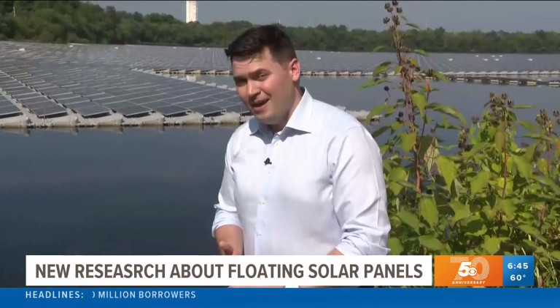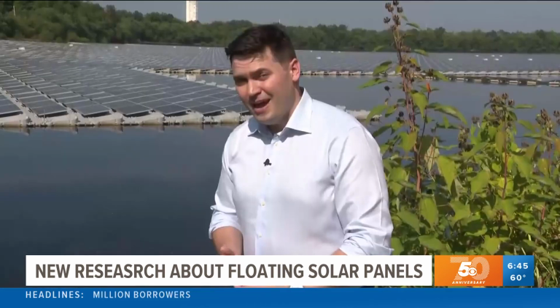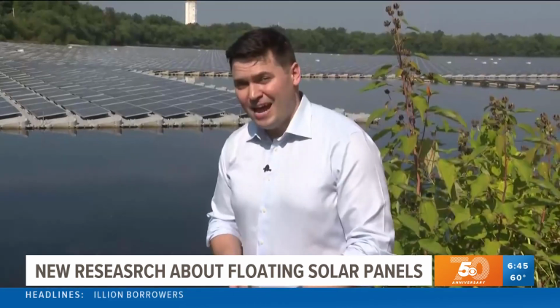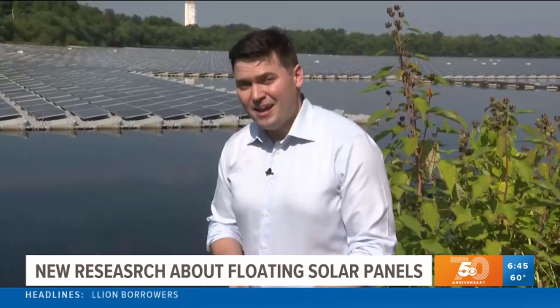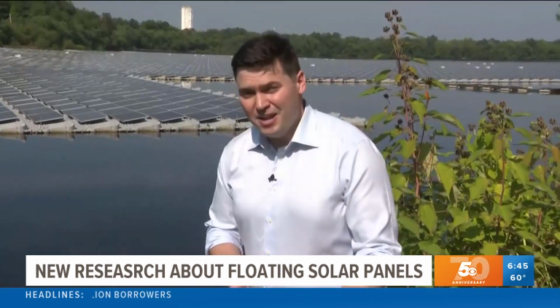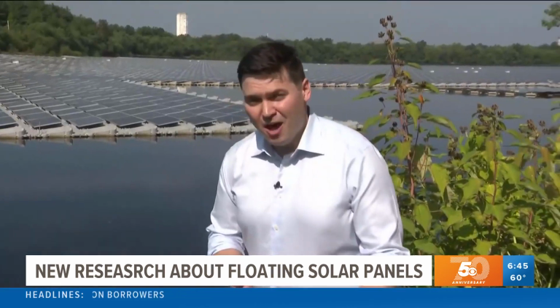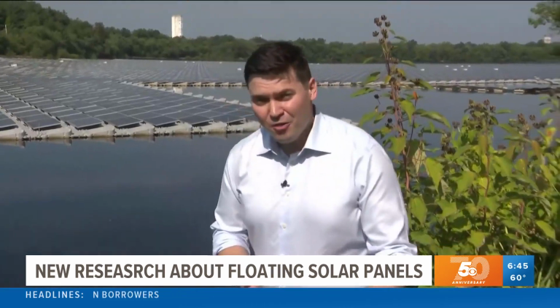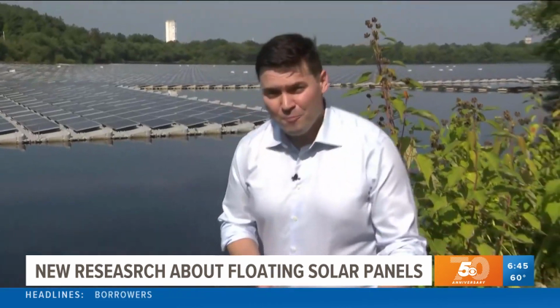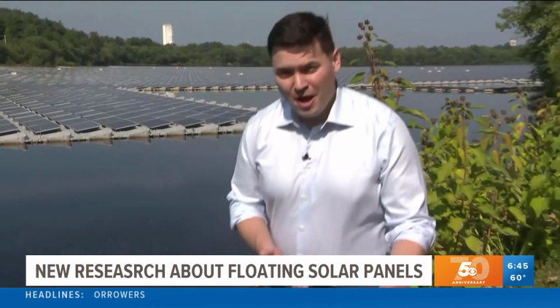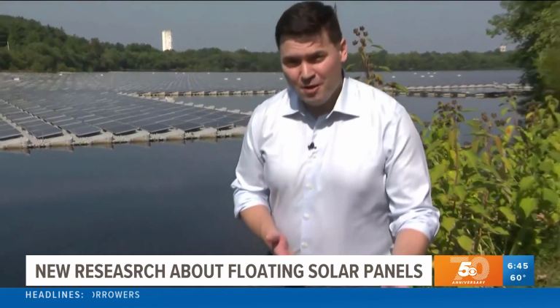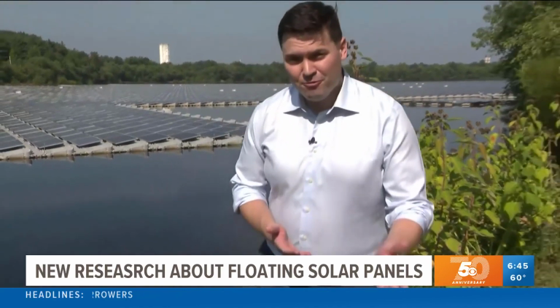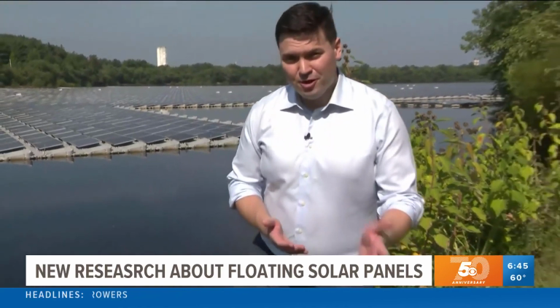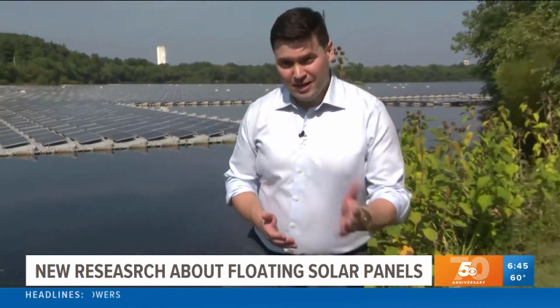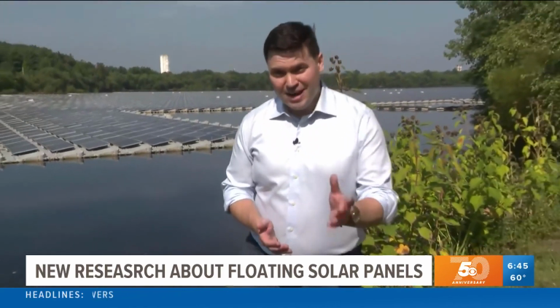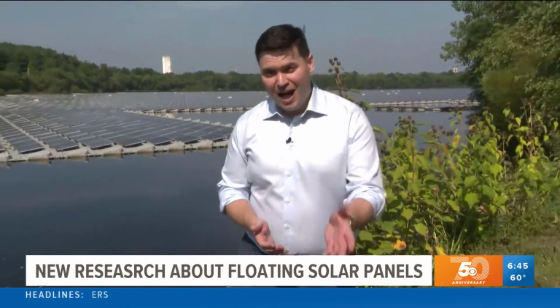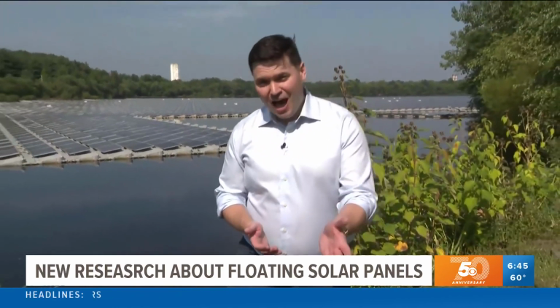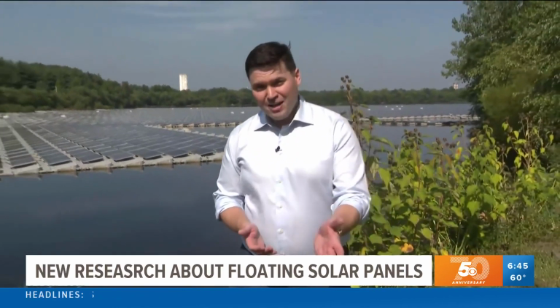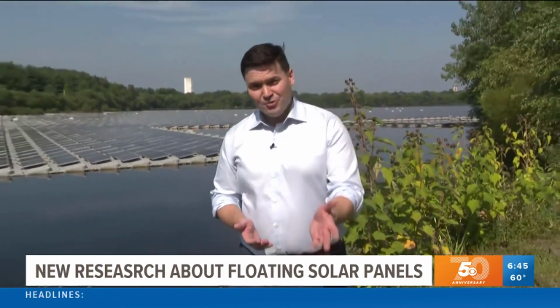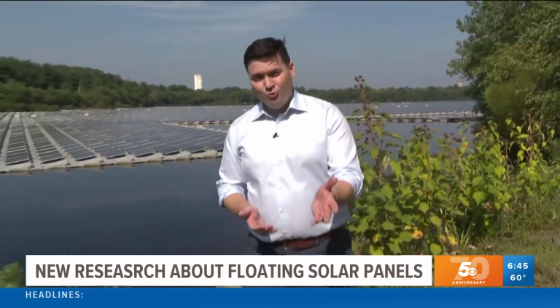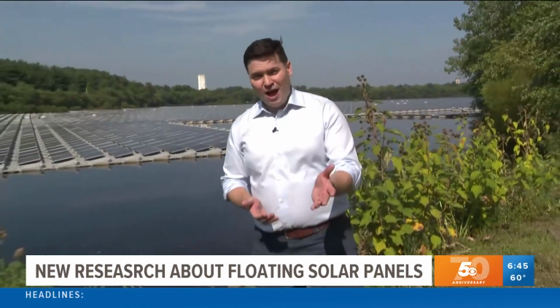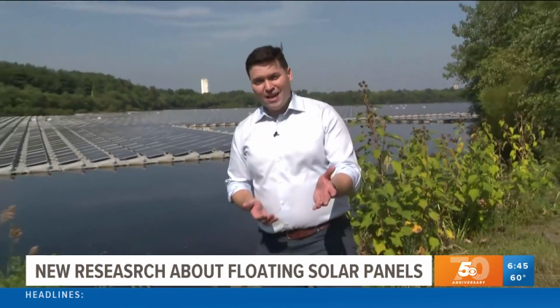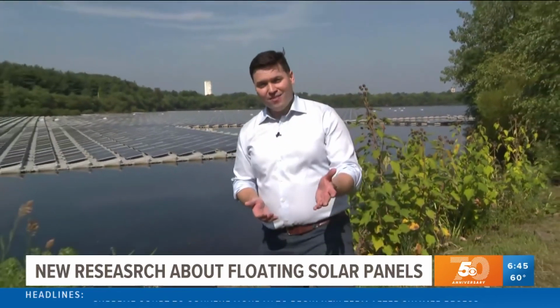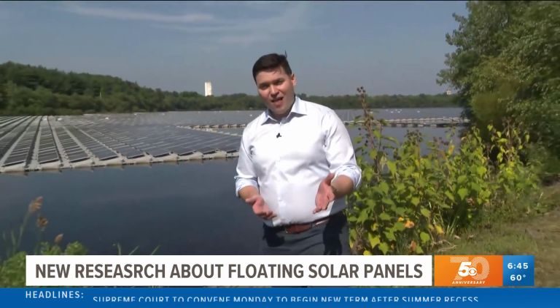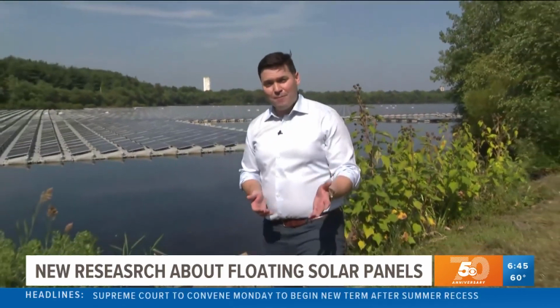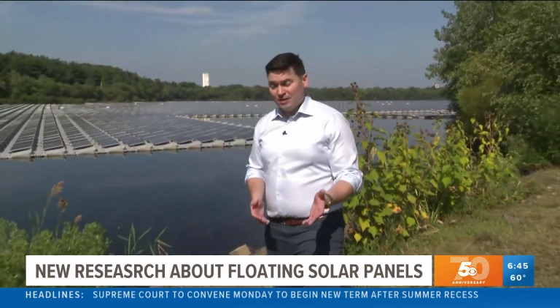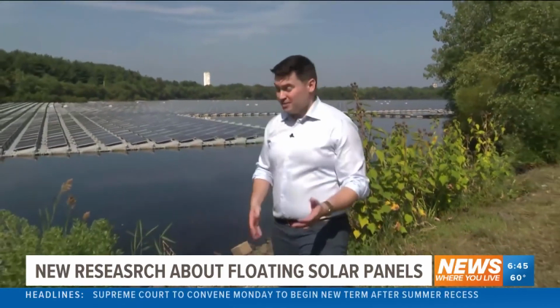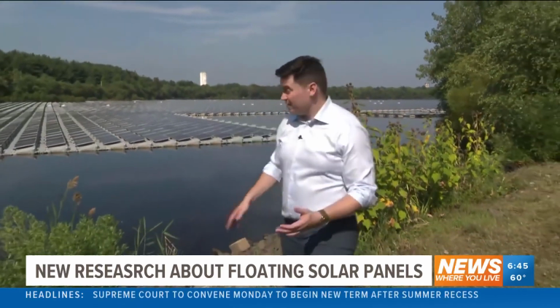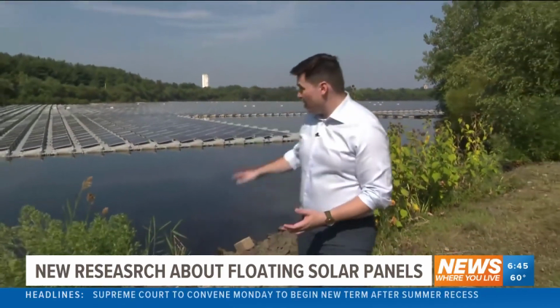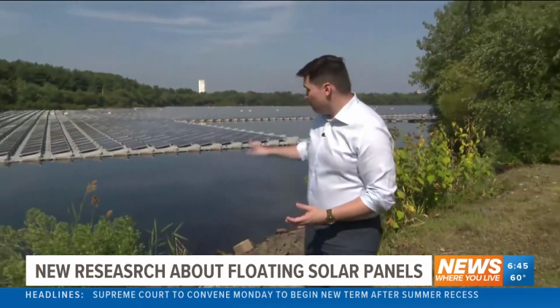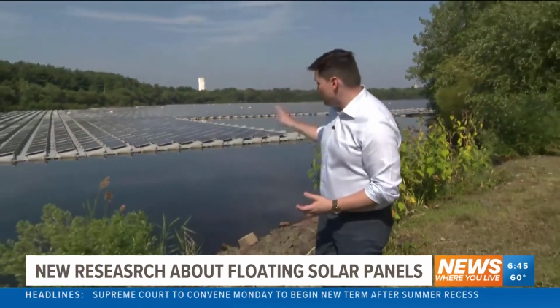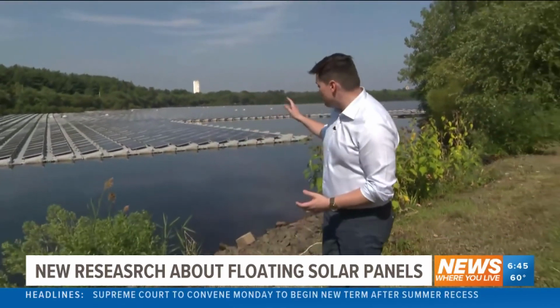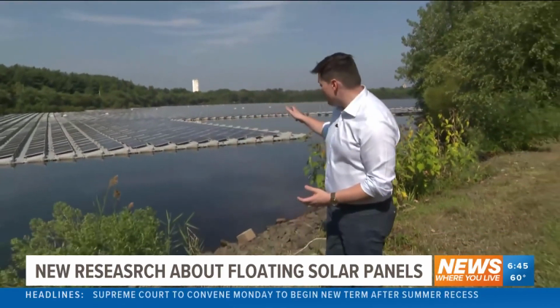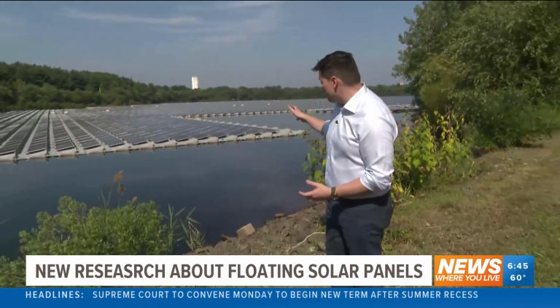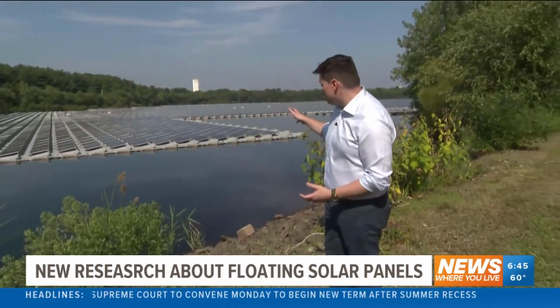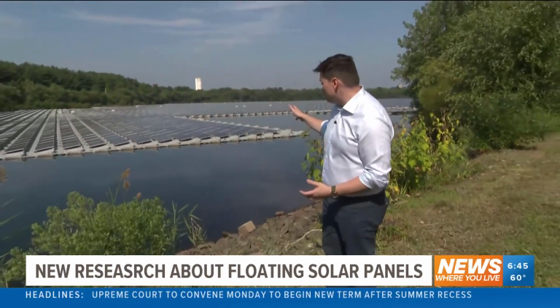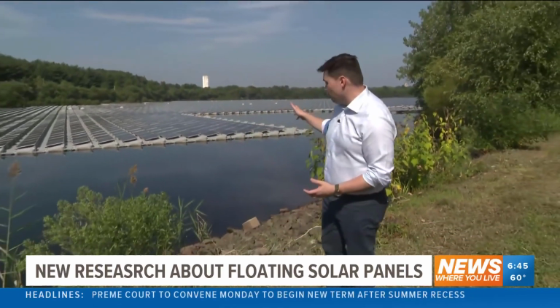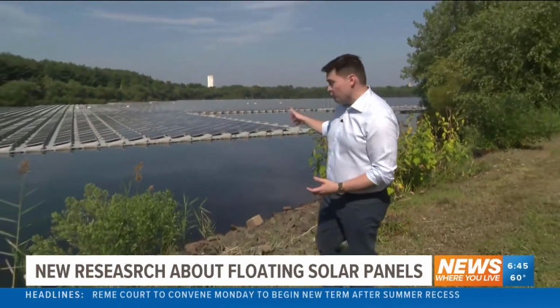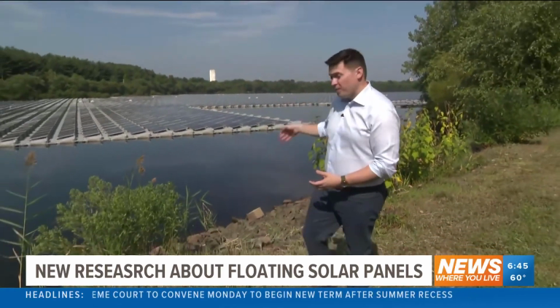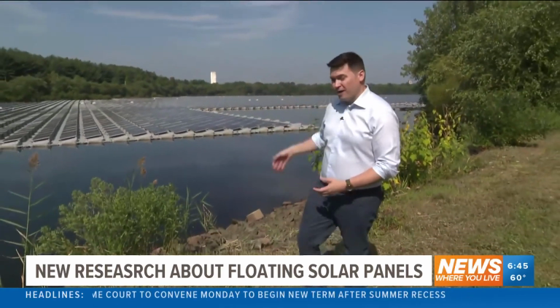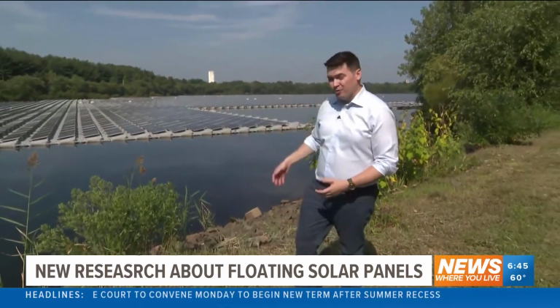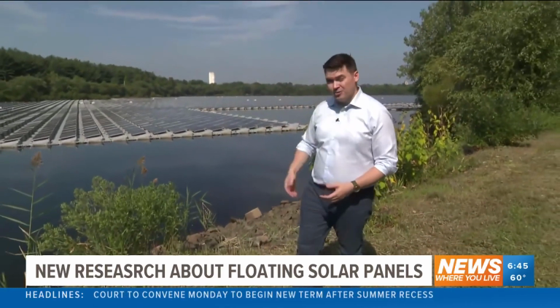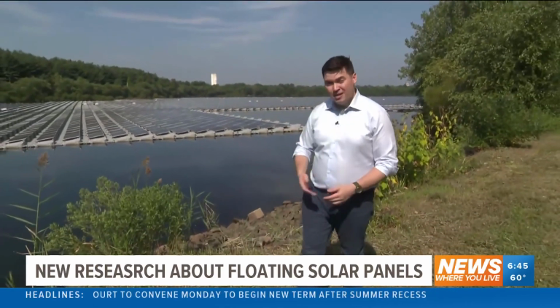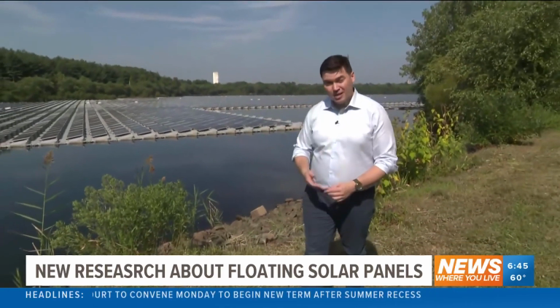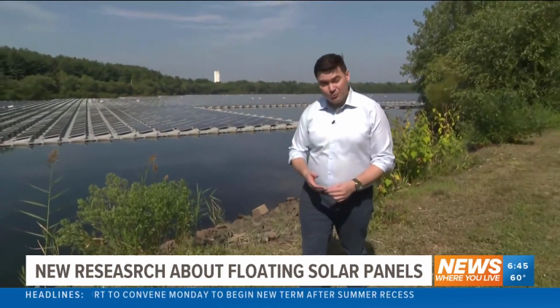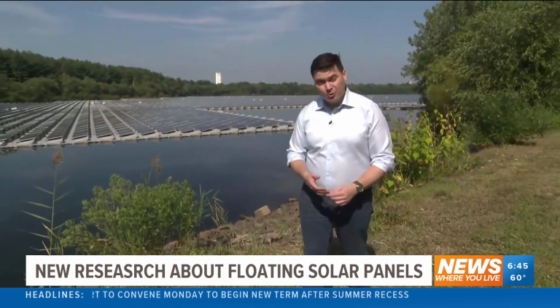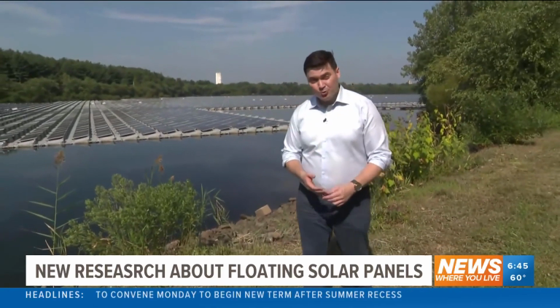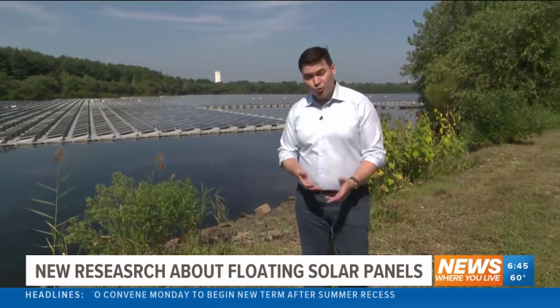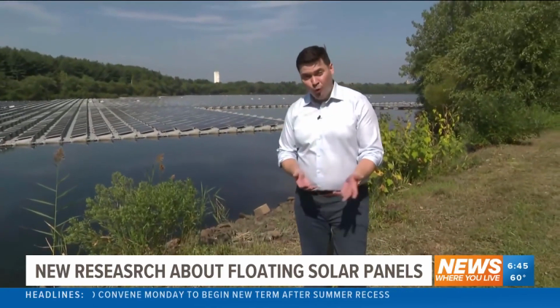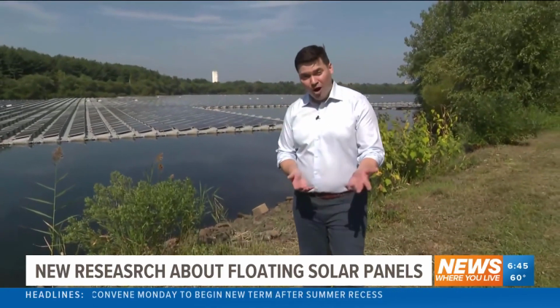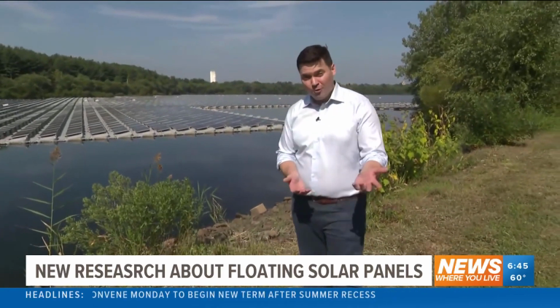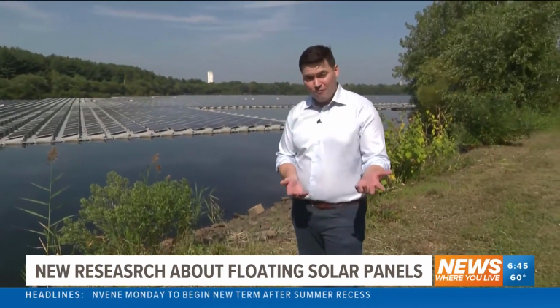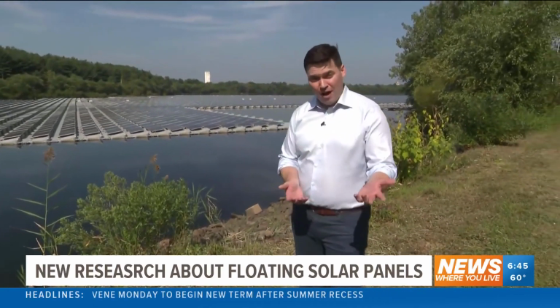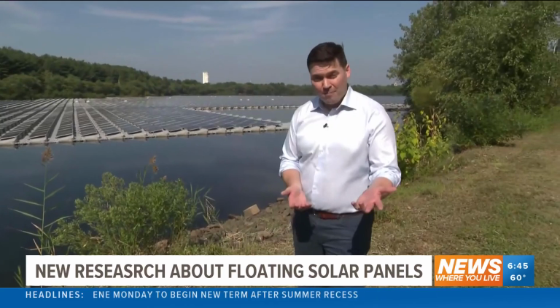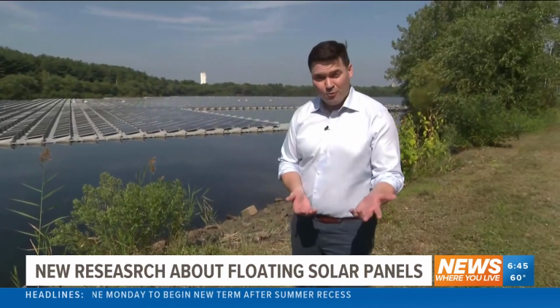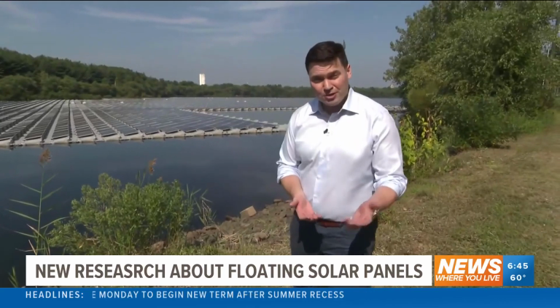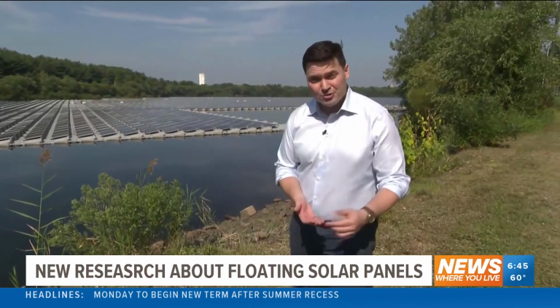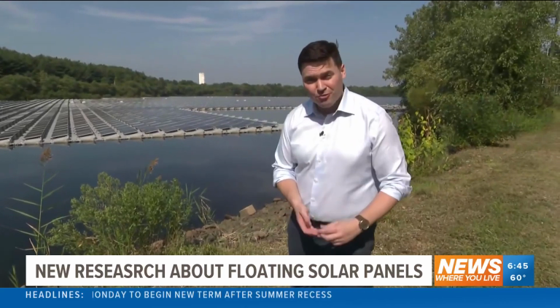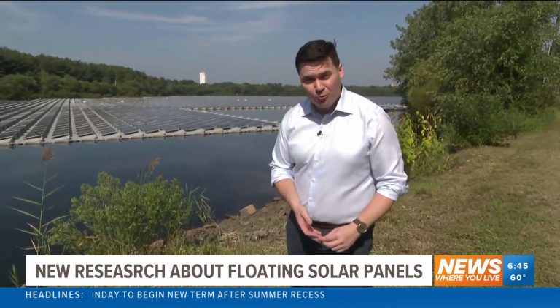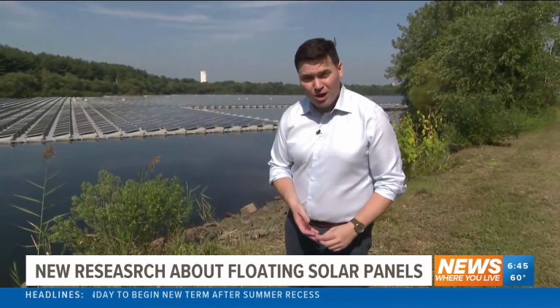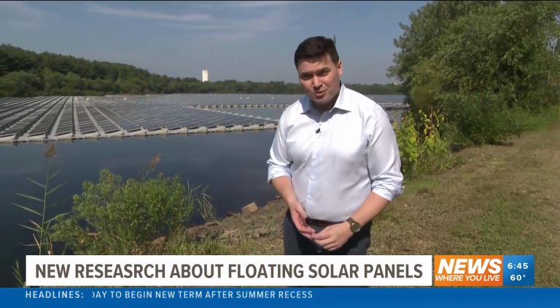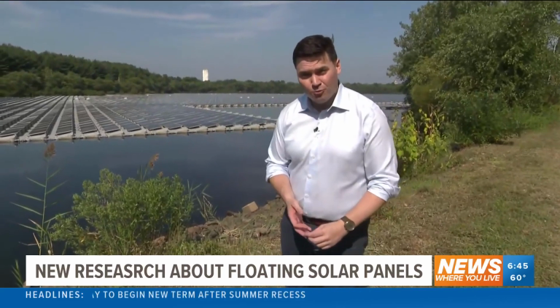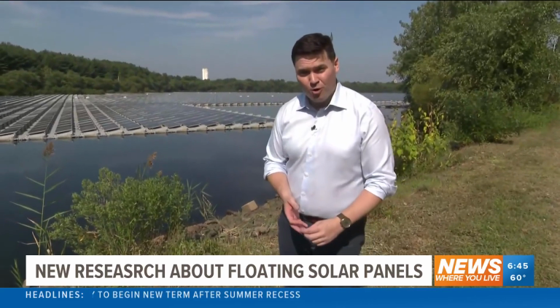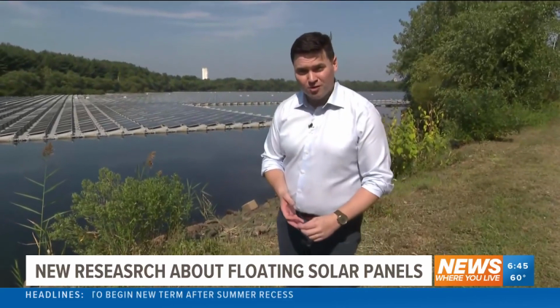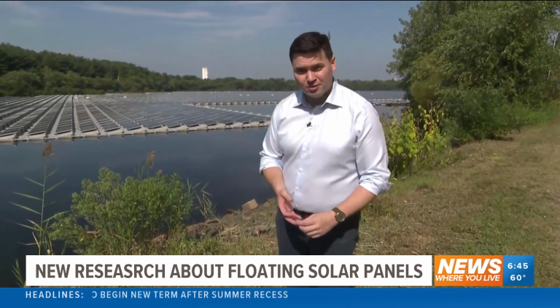And another benefit: in hot, dry climates, the coverage from these solar panels can reduce water evaporation from reservoirs.